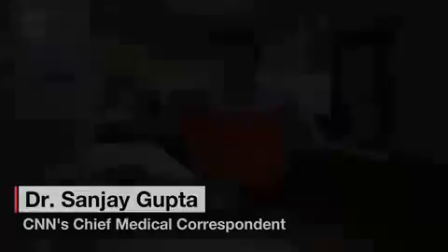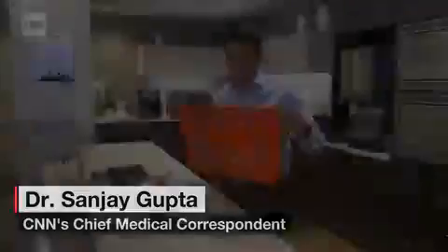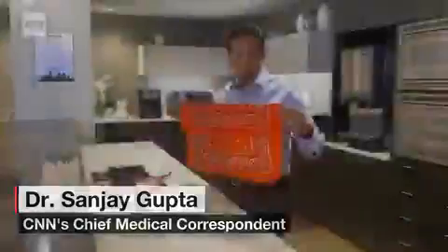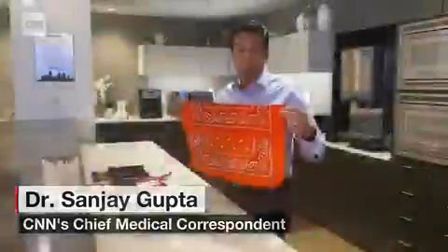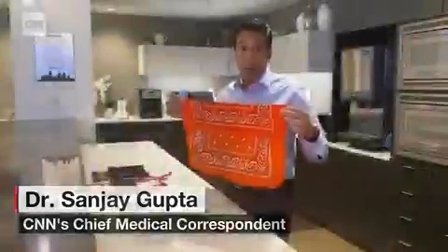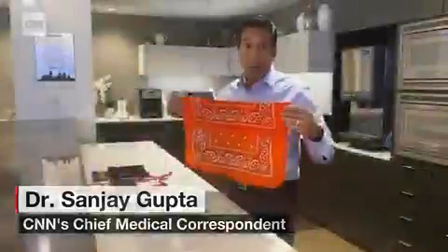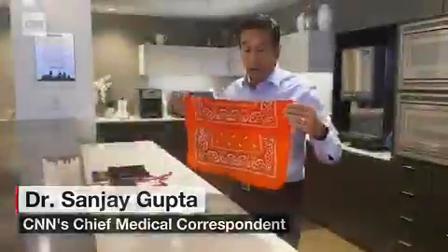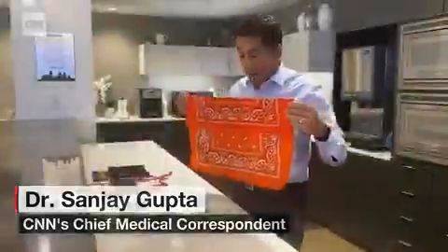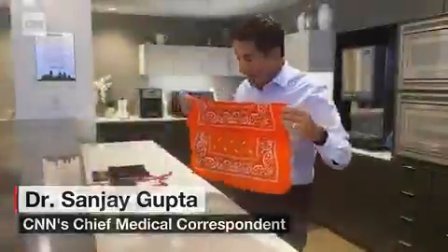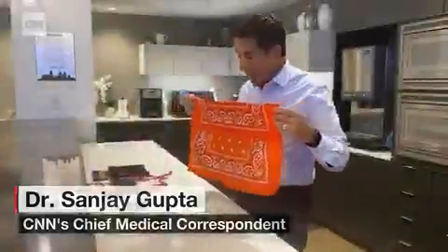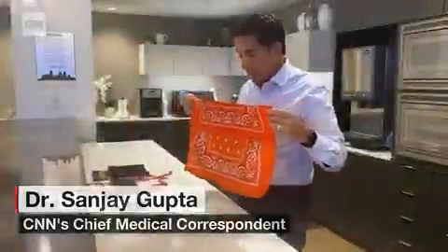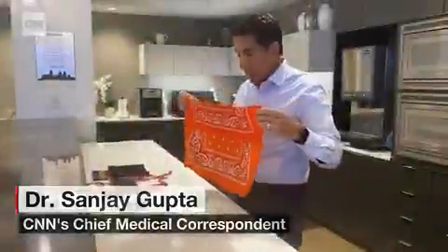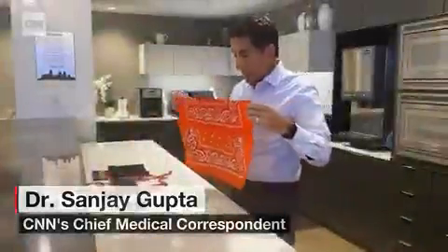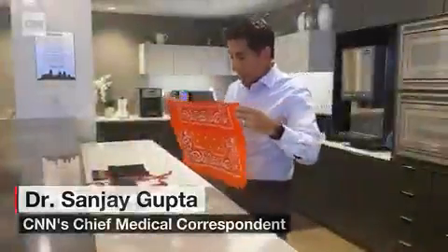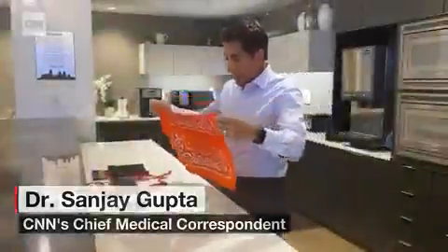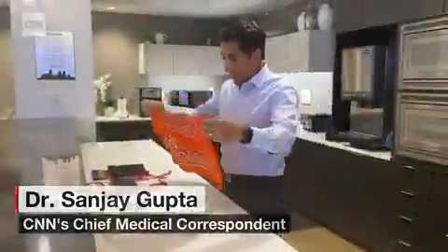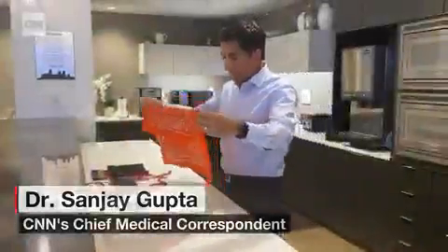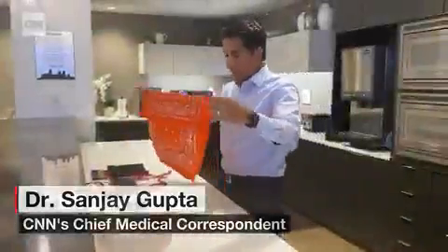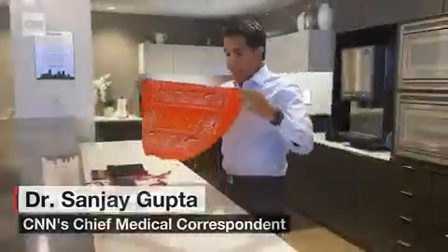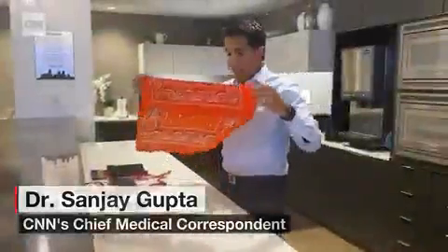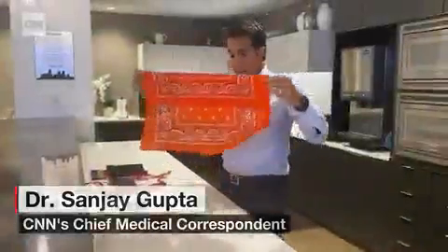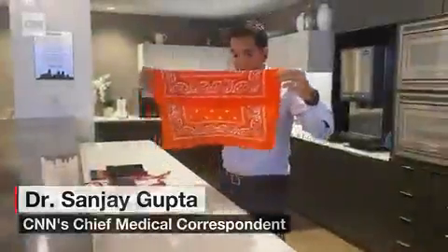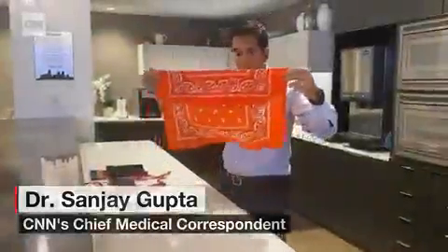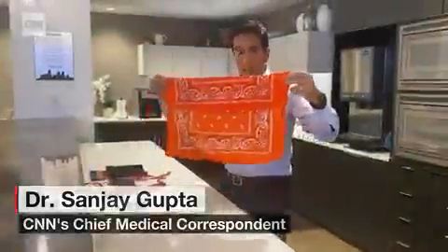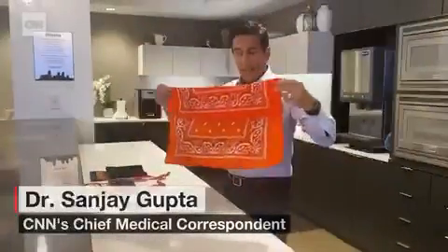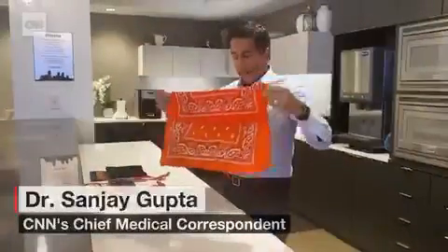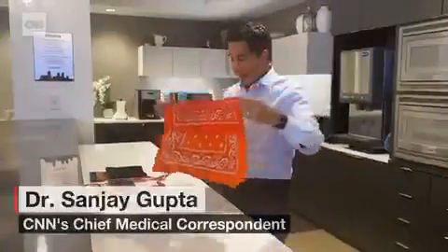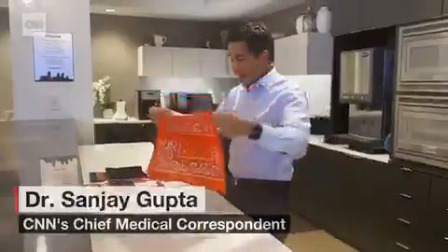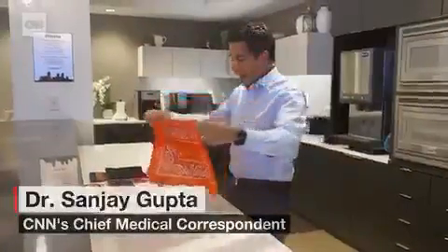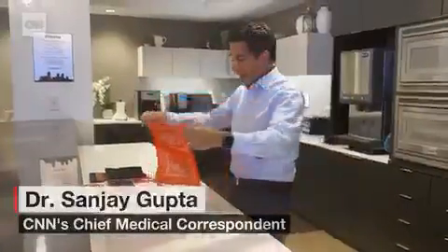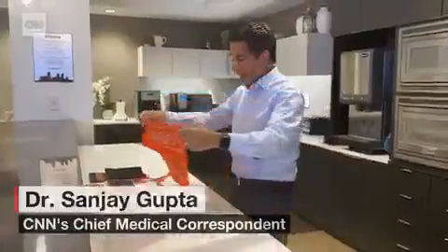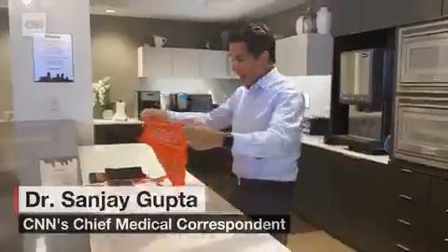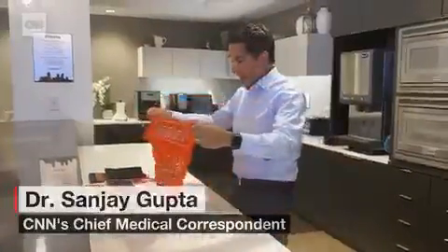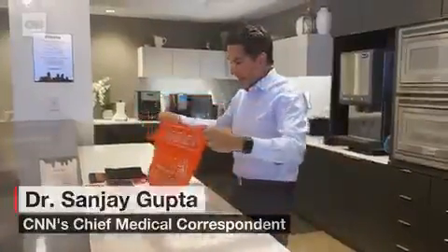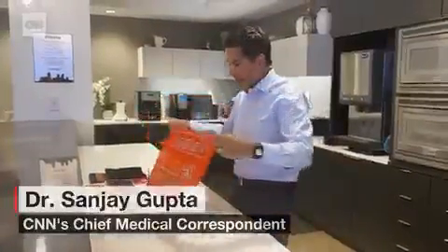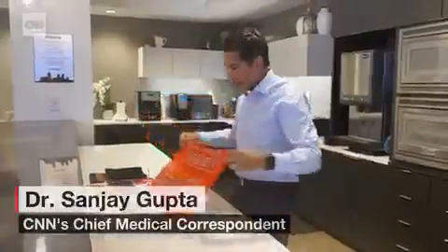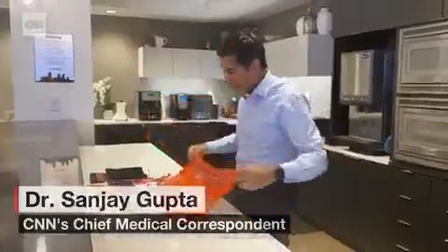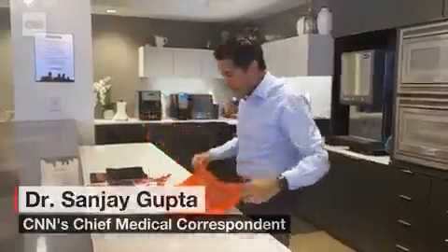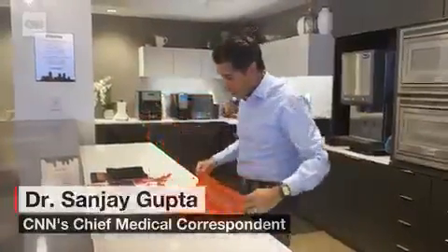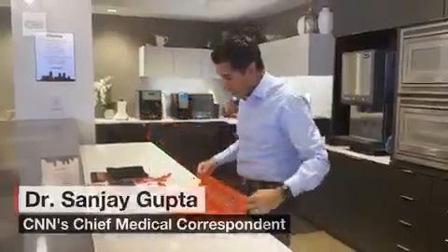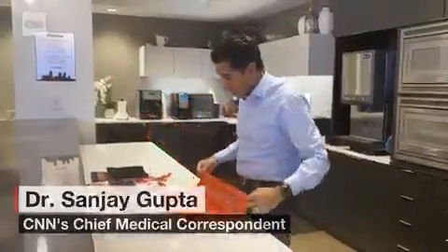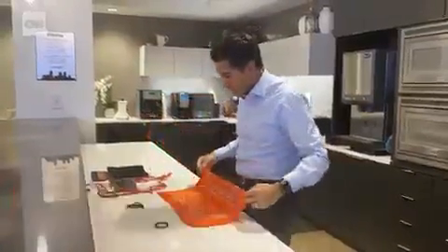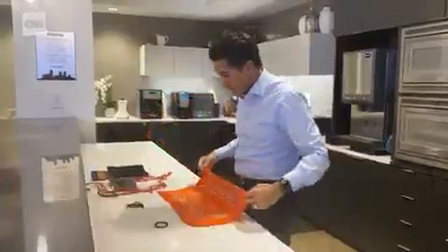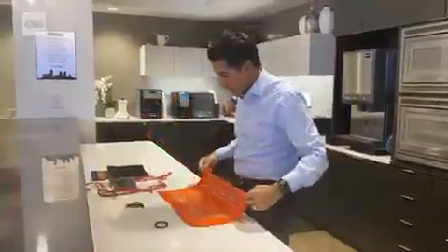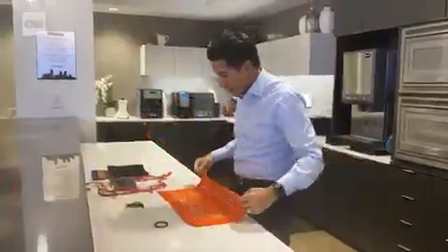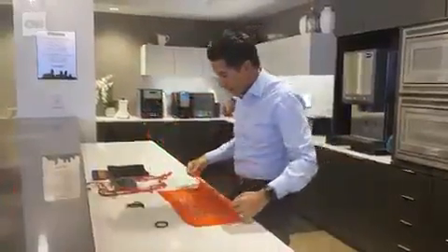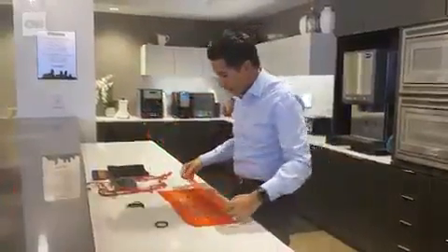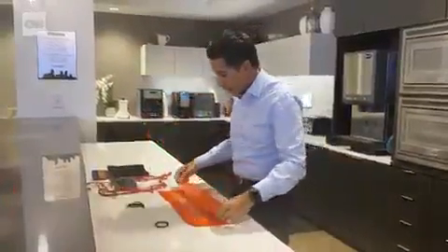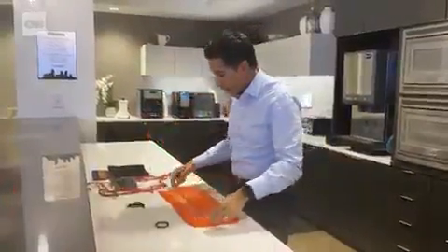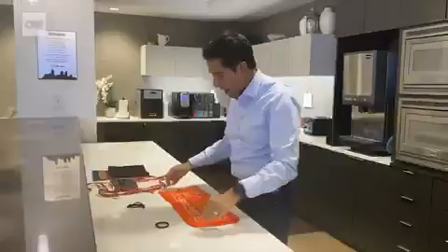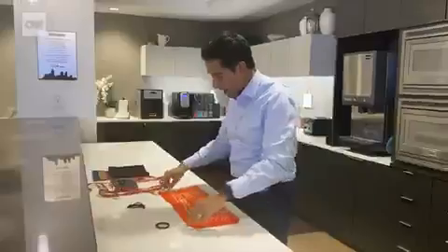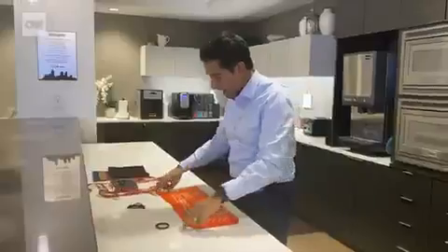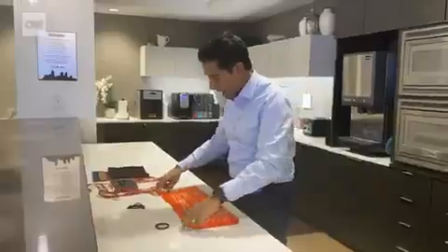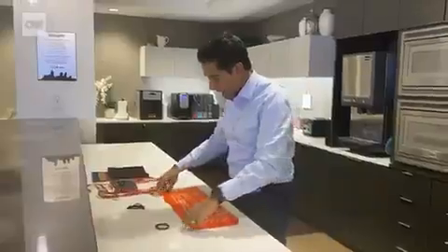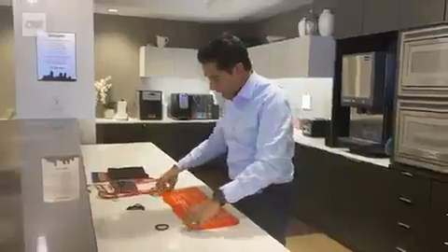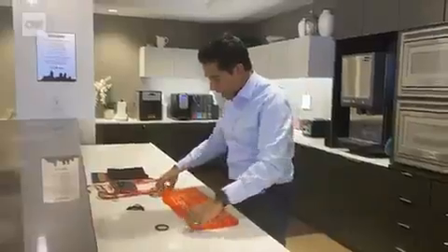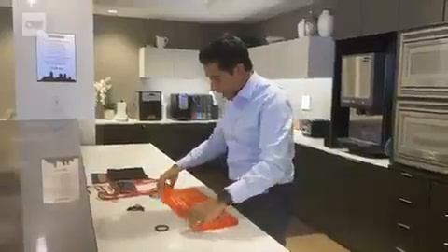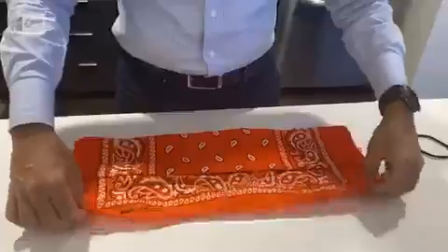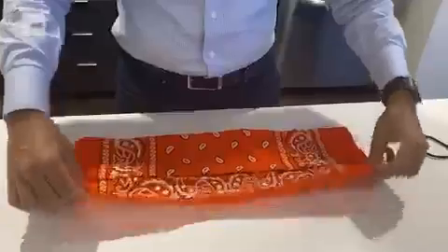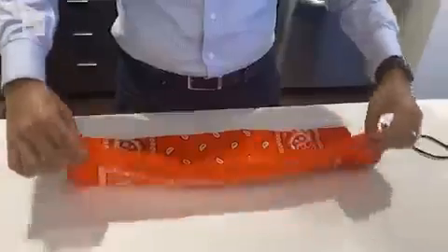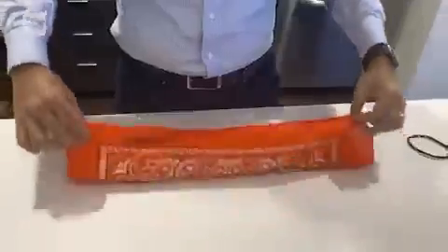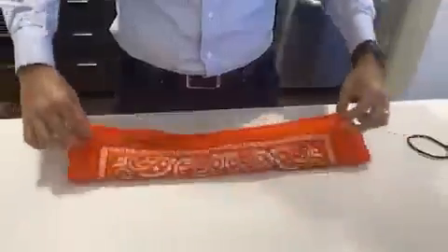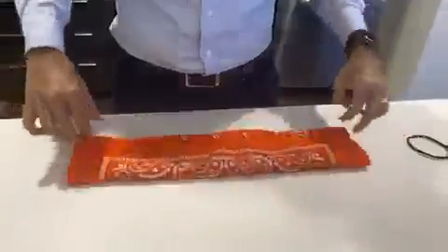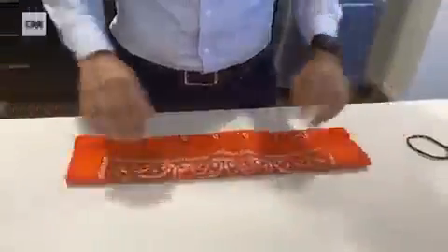I wanted to show you how to make a mask here. Take a bandana like this and fold it — make sure you fold it properly, as I'm showing you.